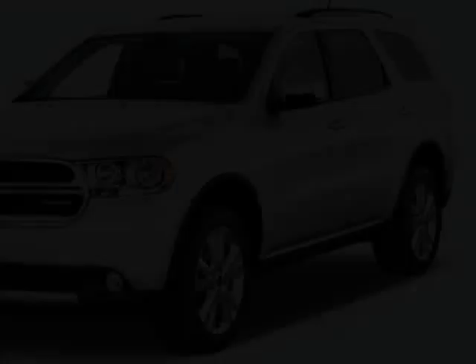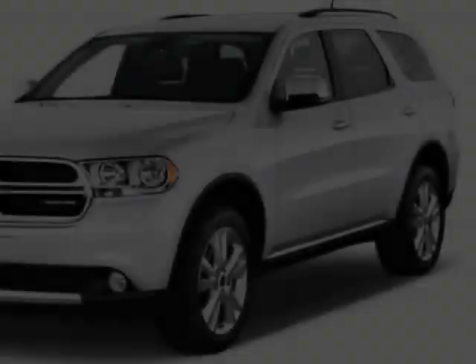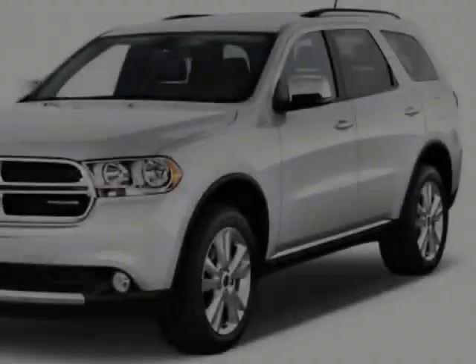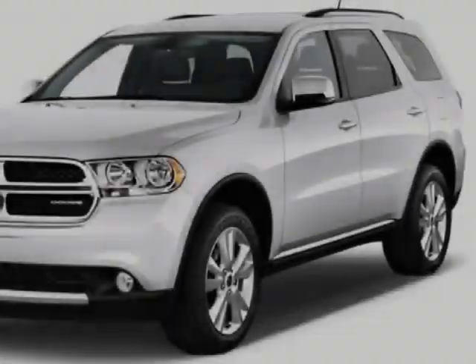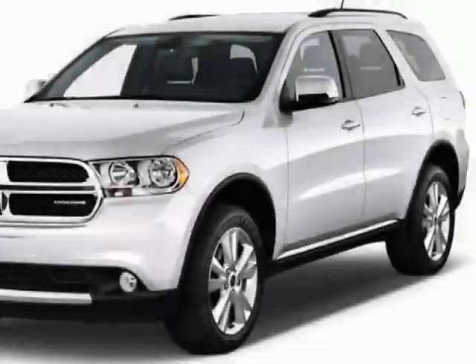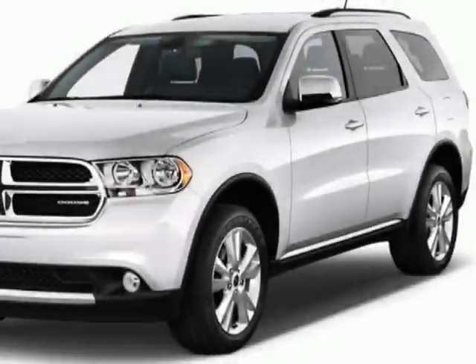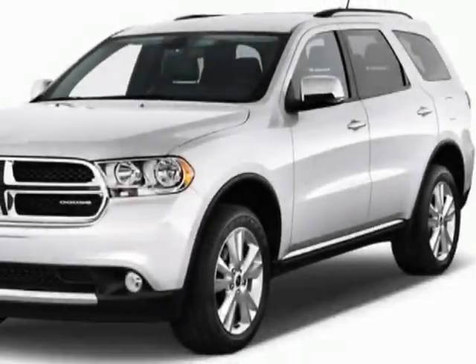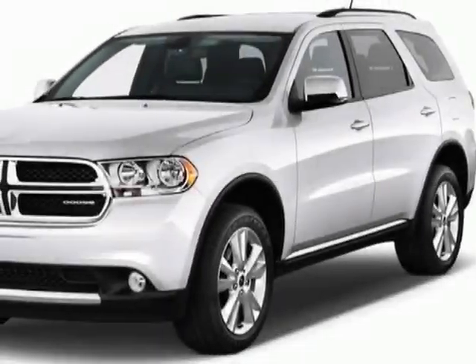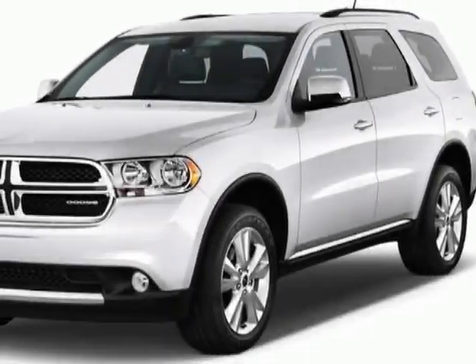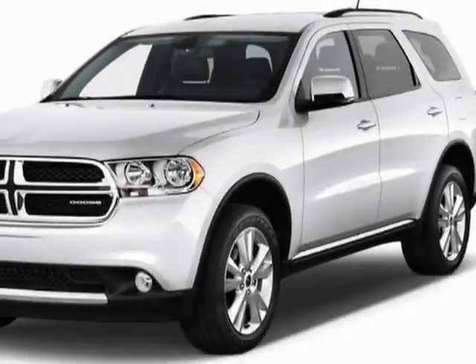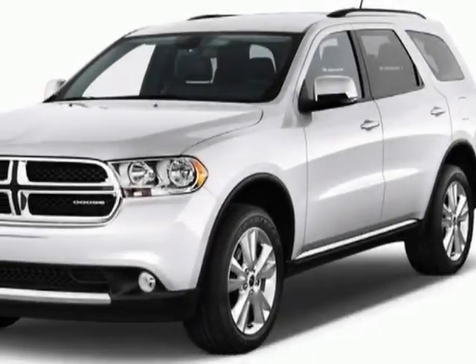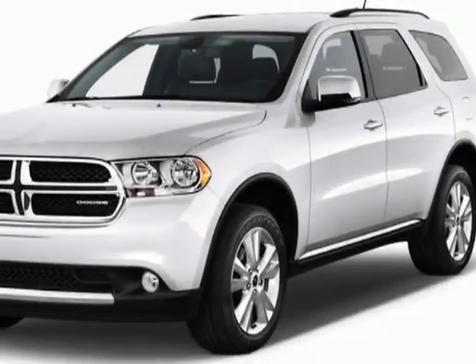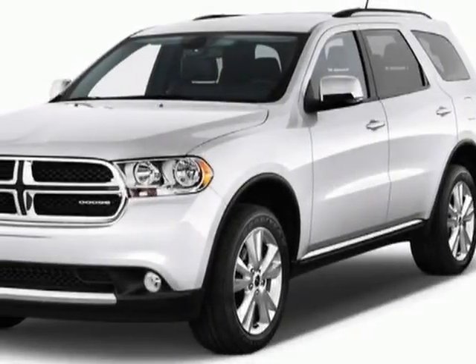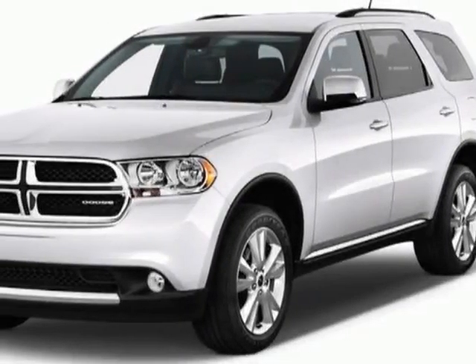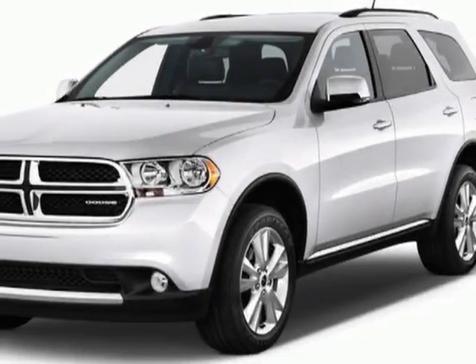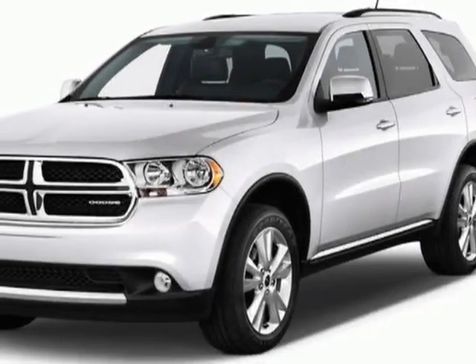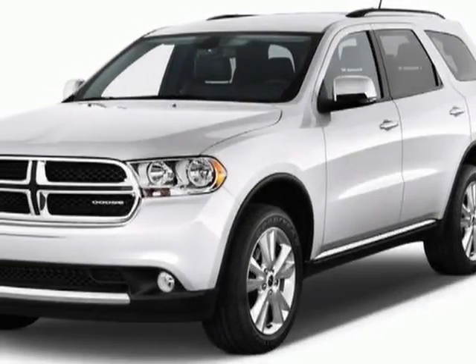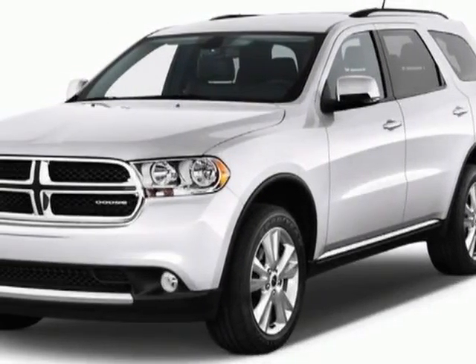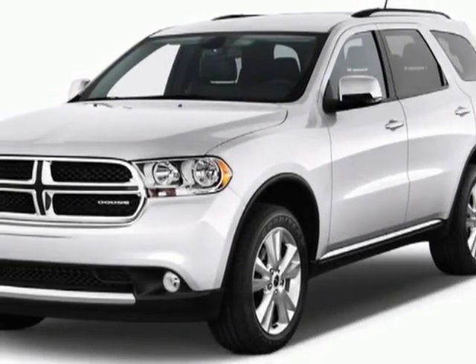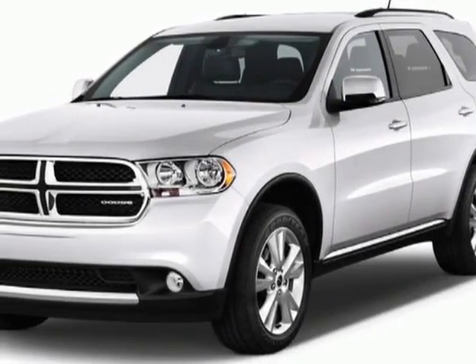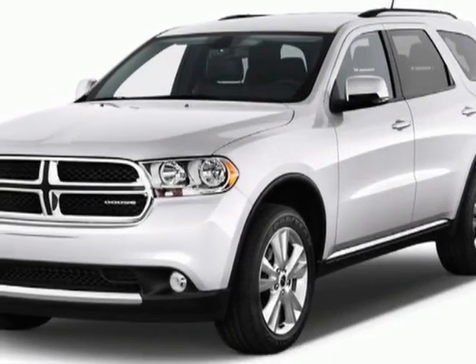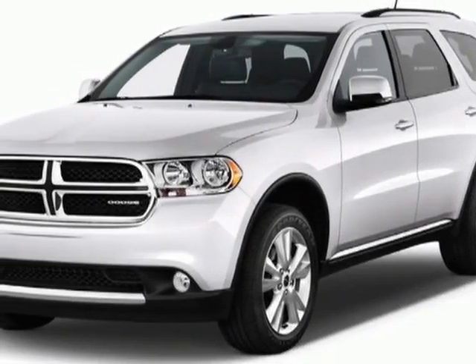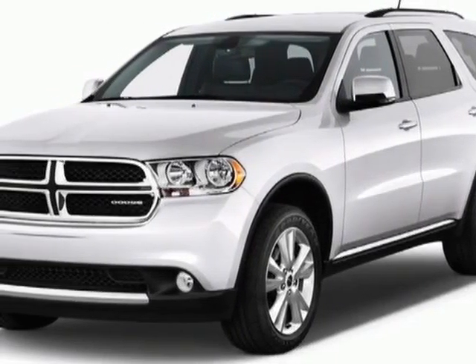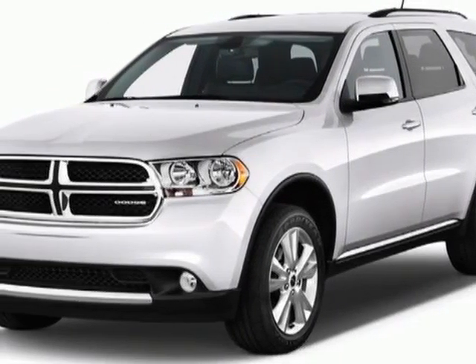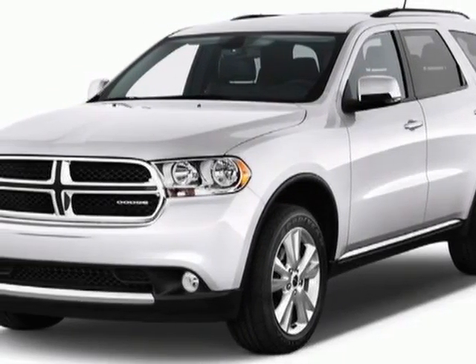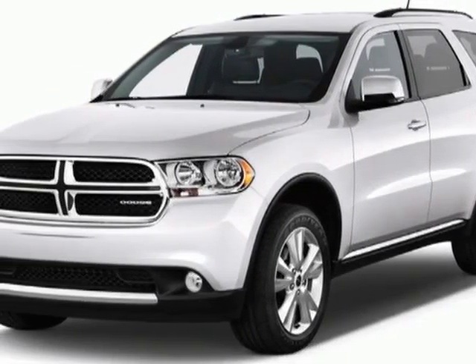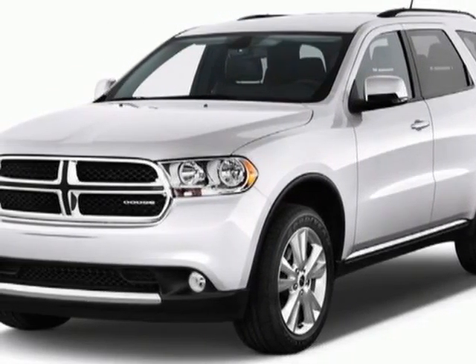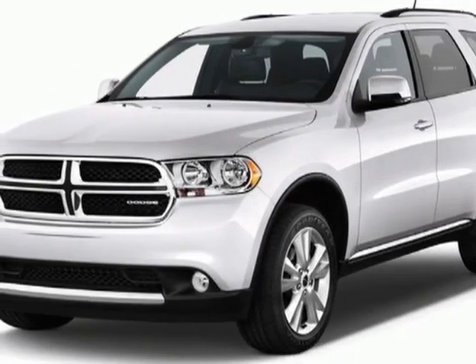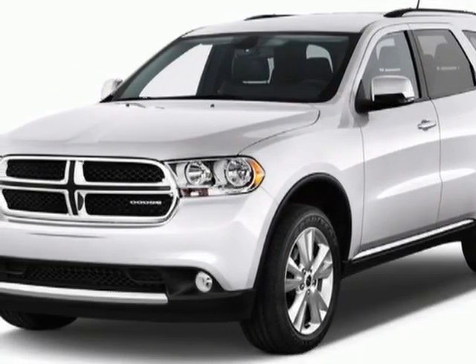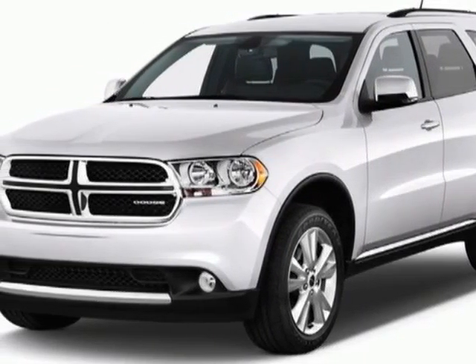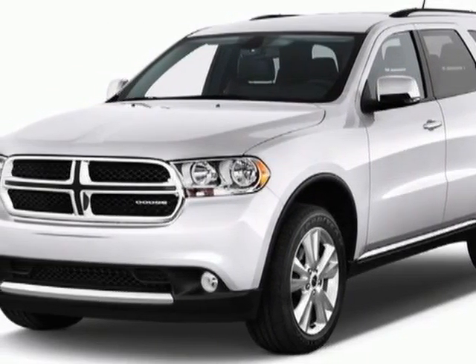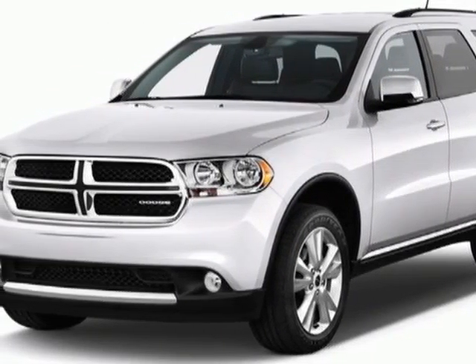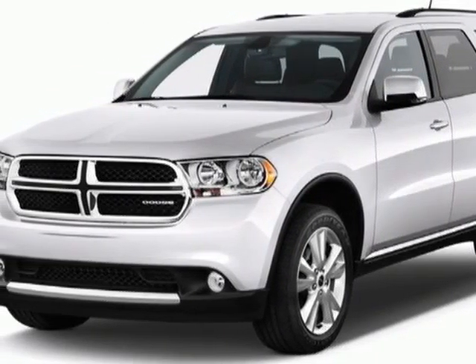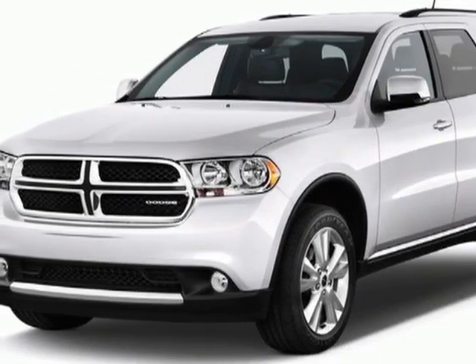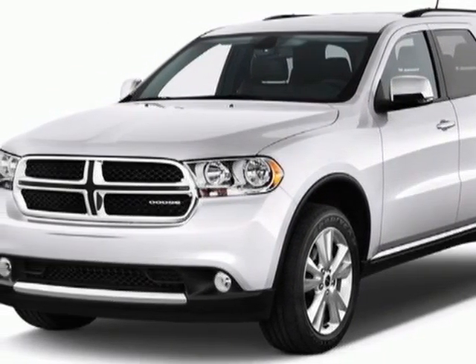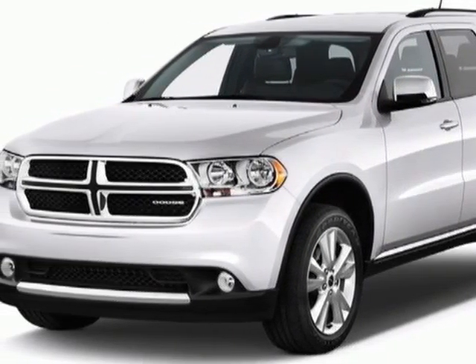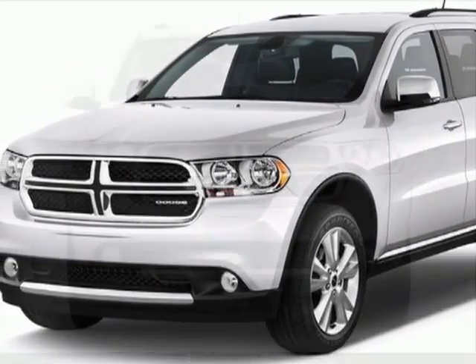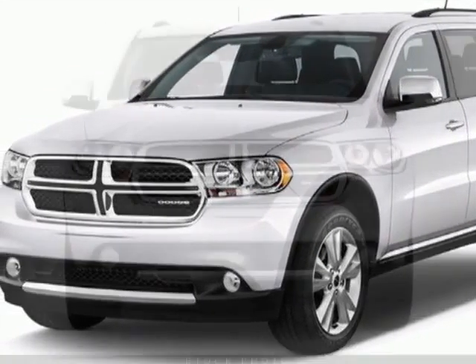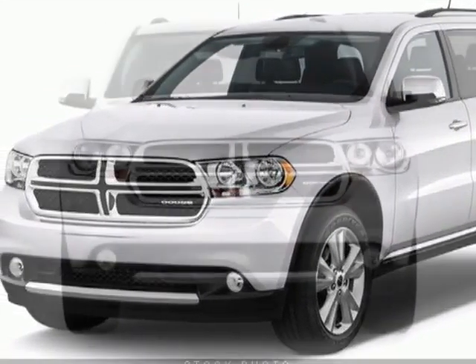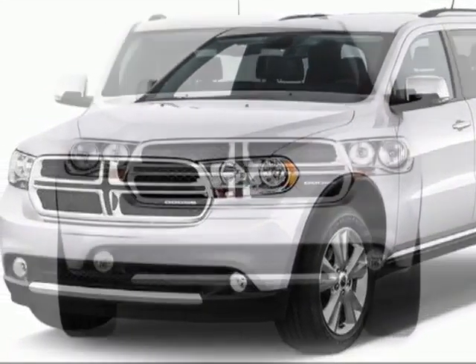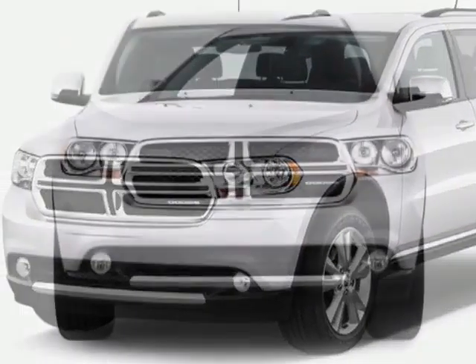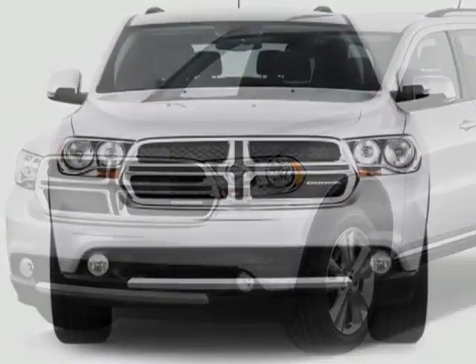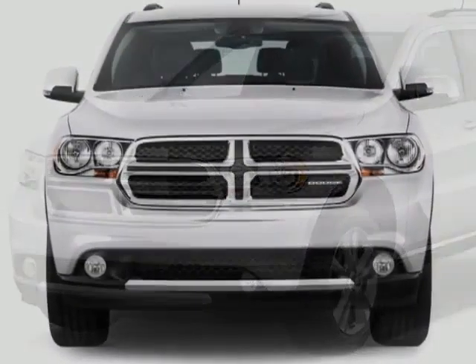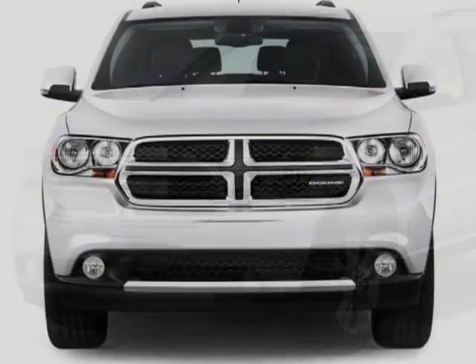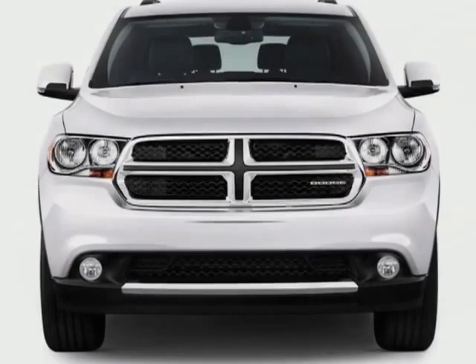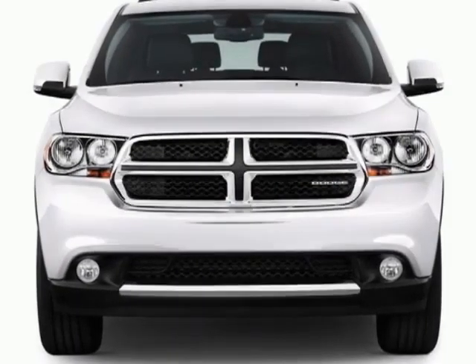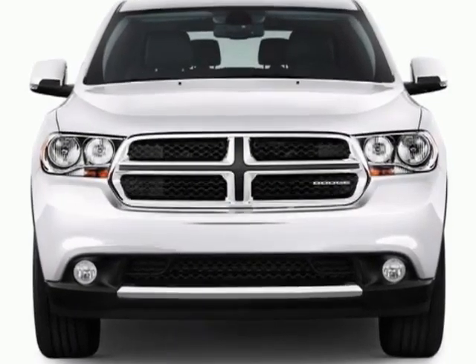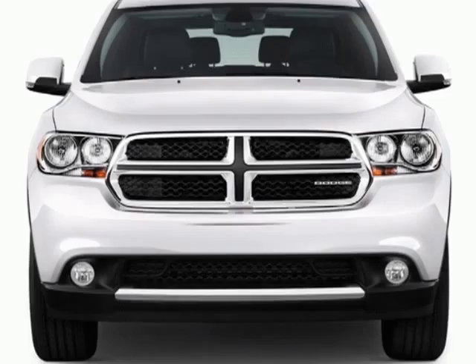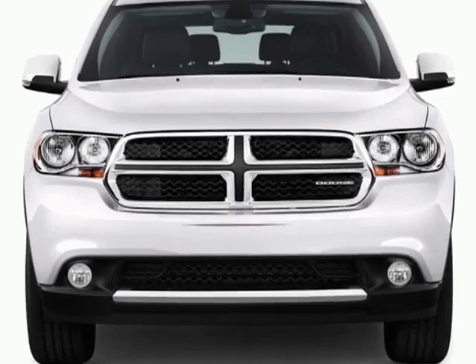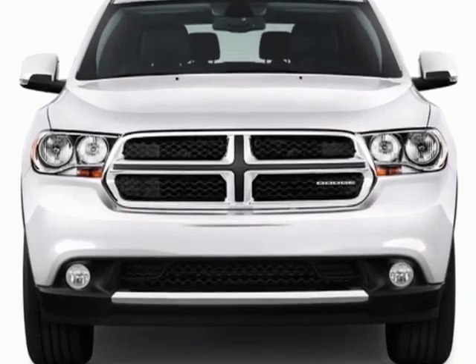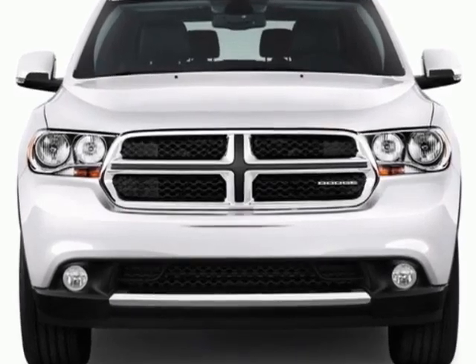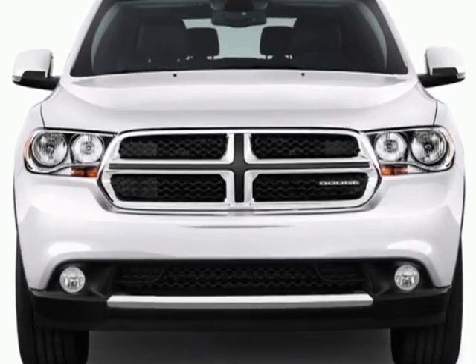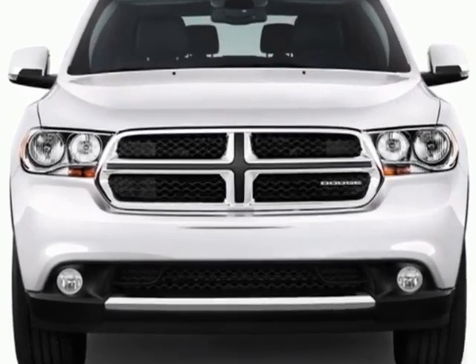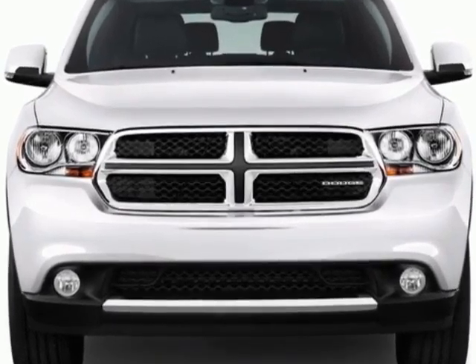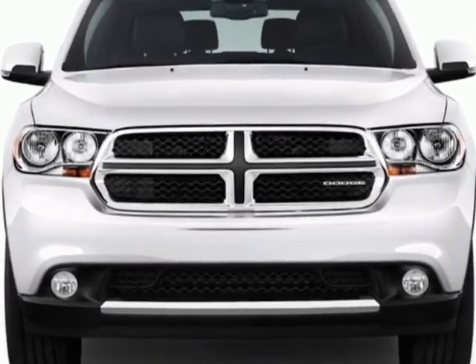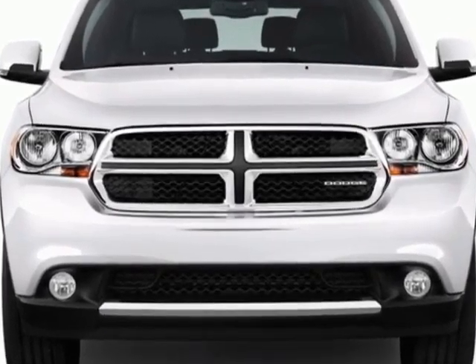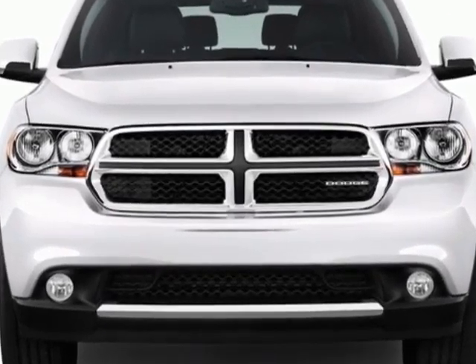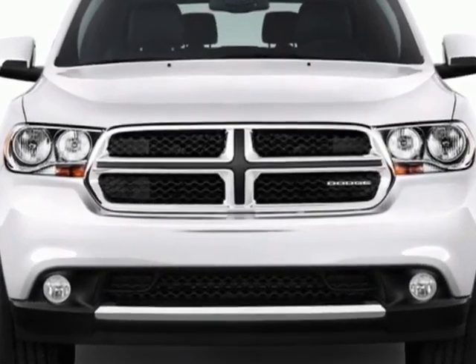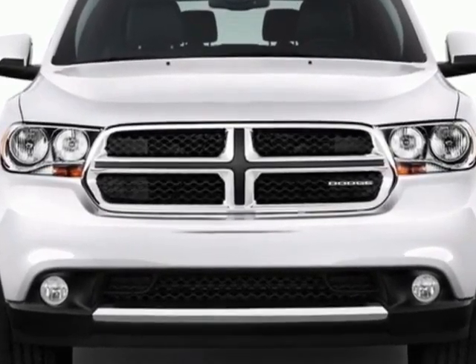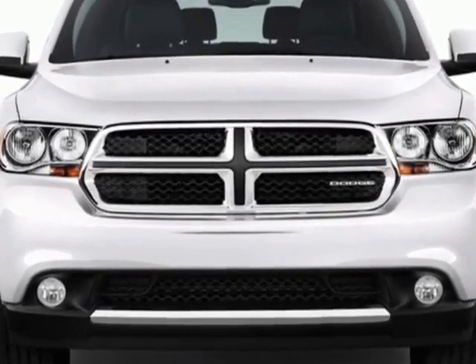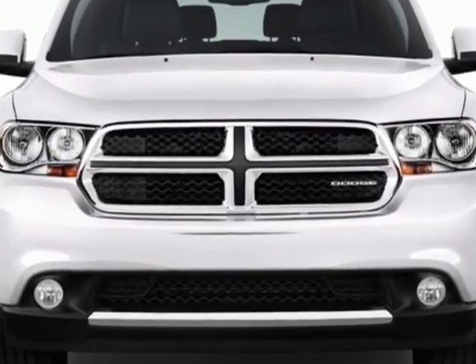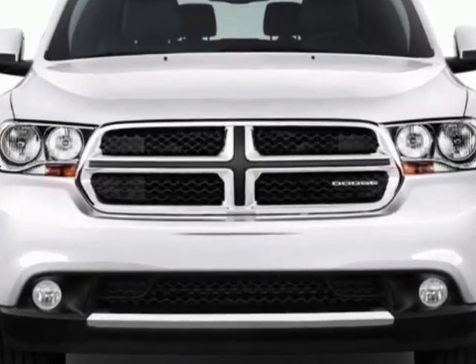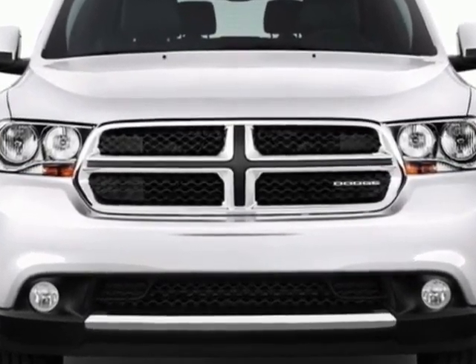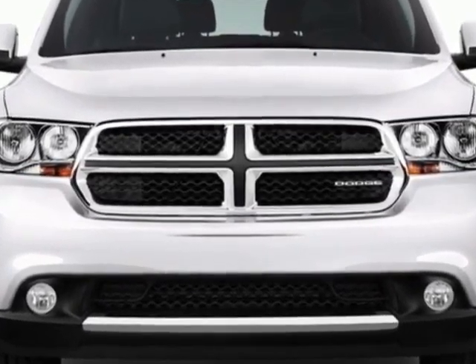Look at this new 2013 Dodge Durango. For your protection, this vehicle has a full factory warranty.